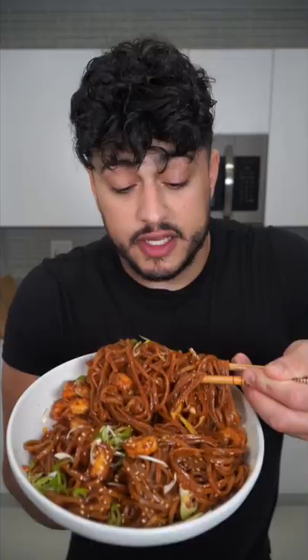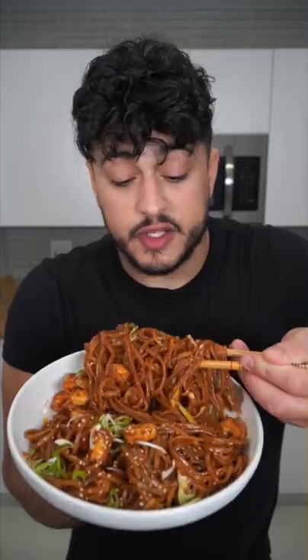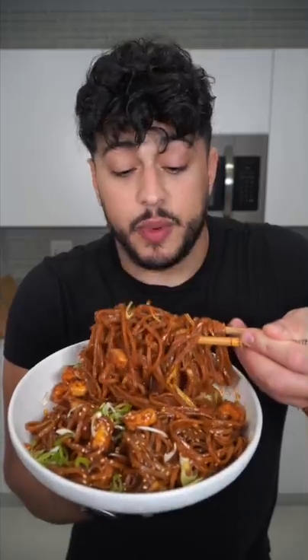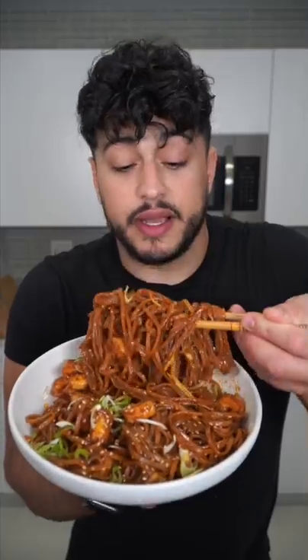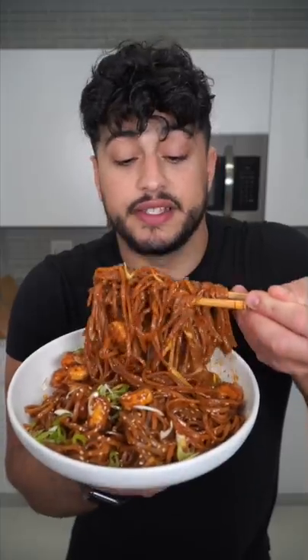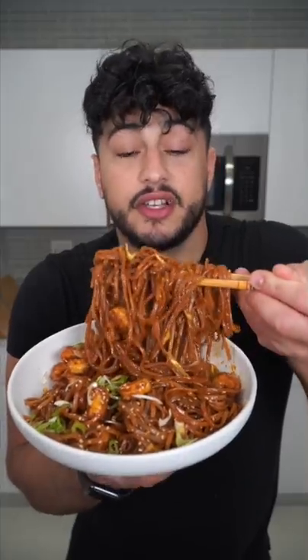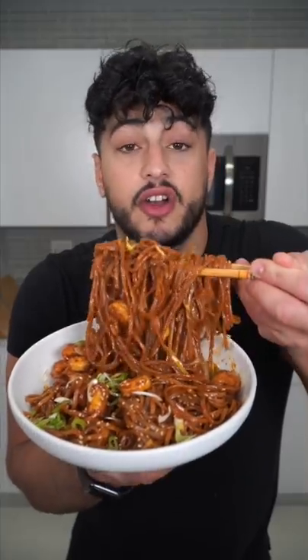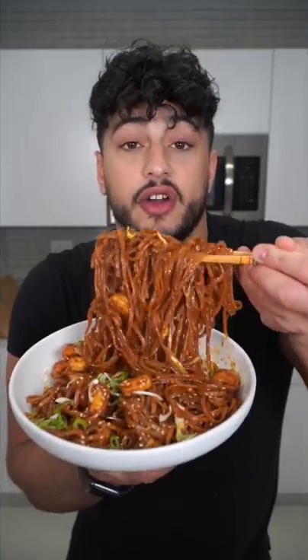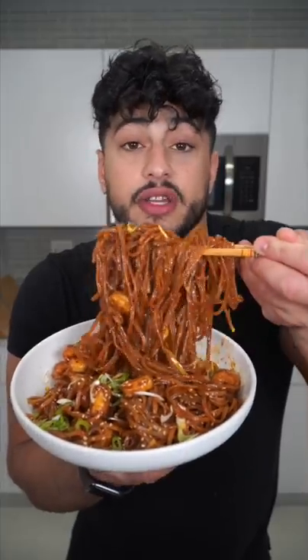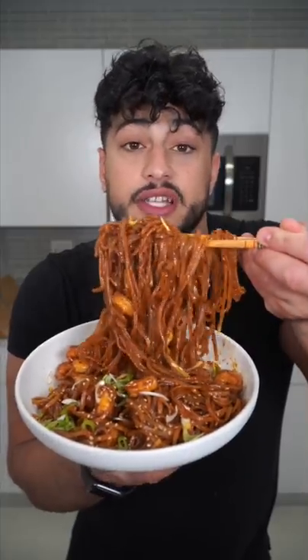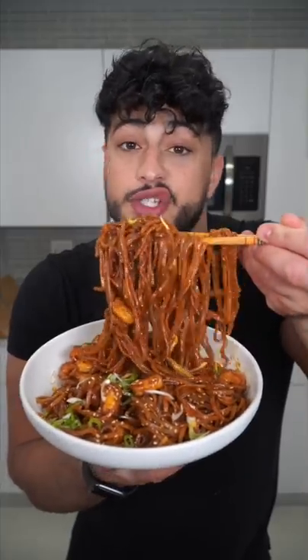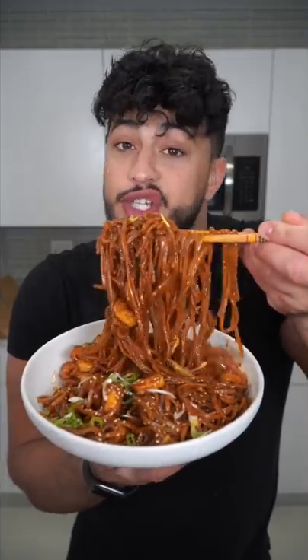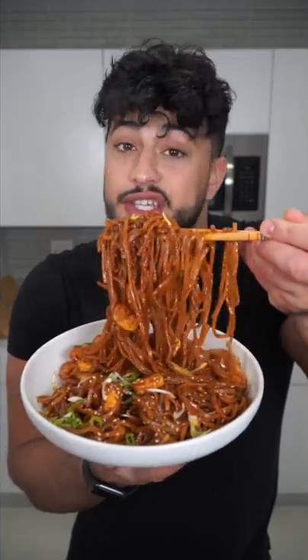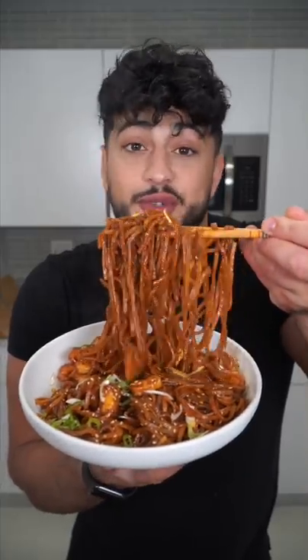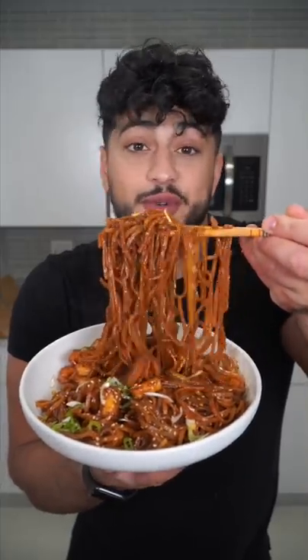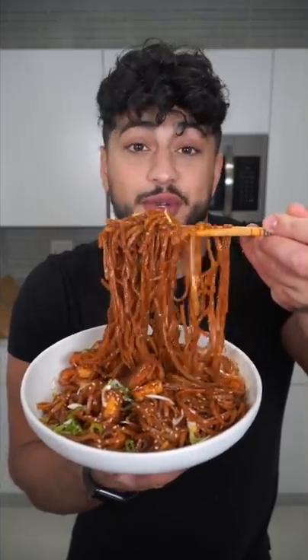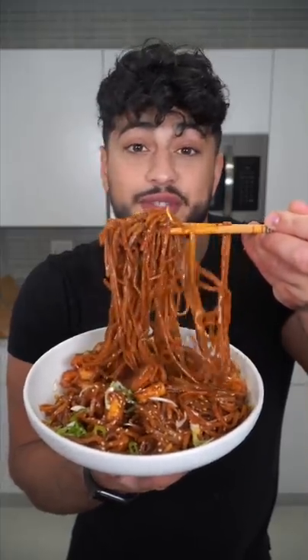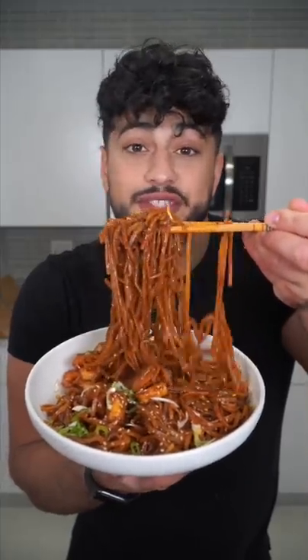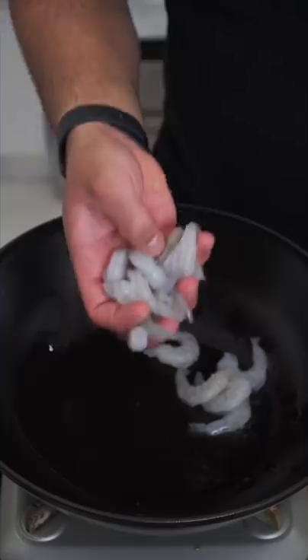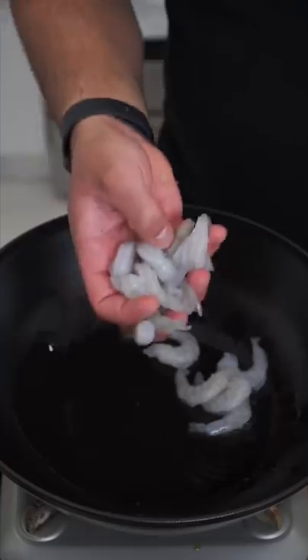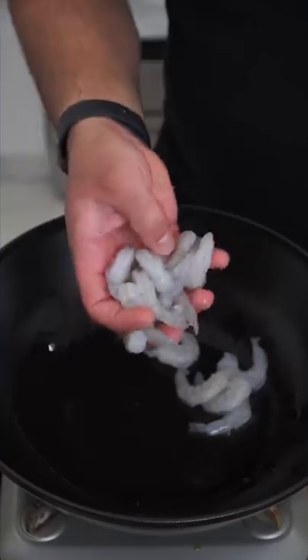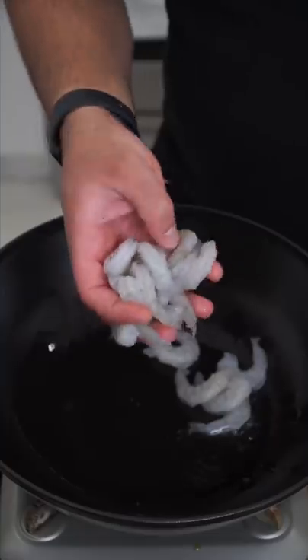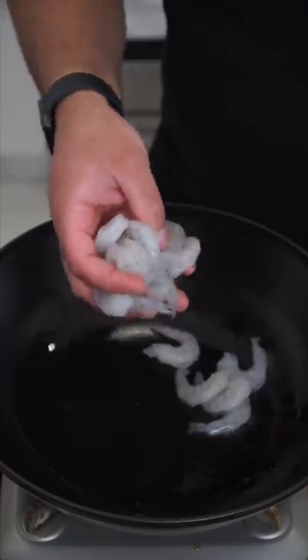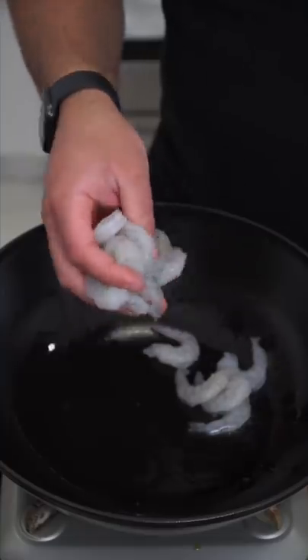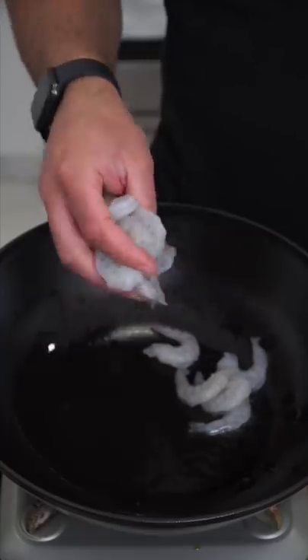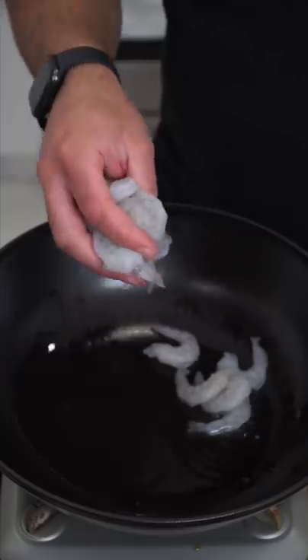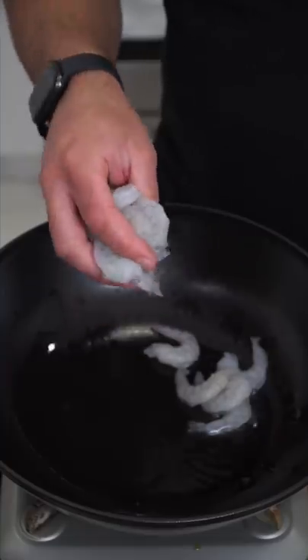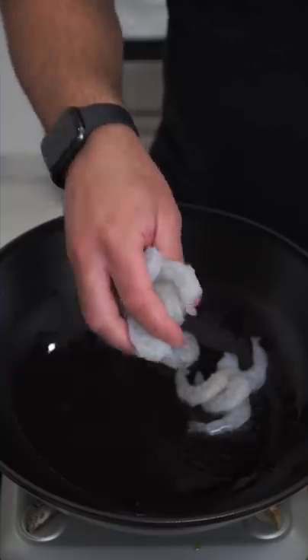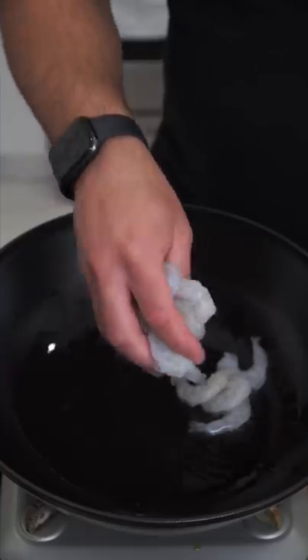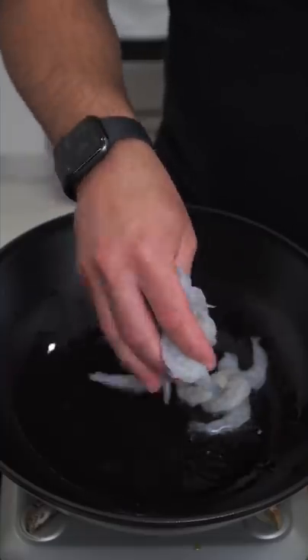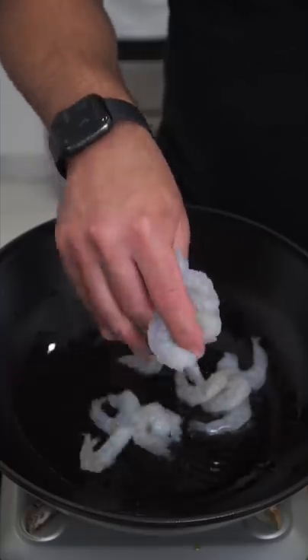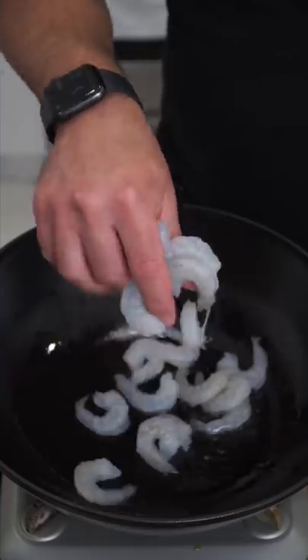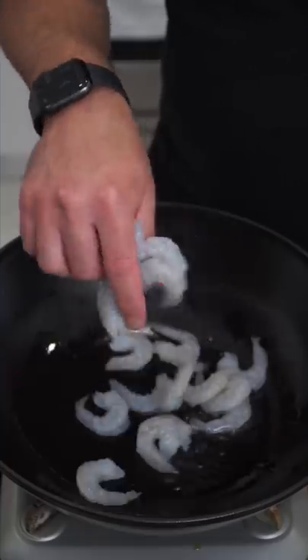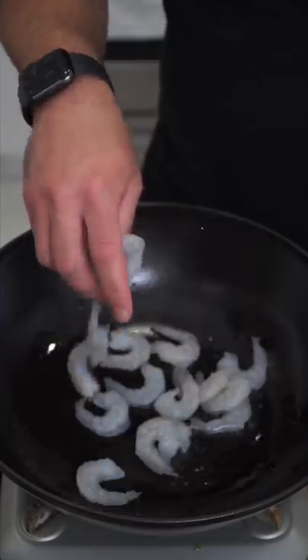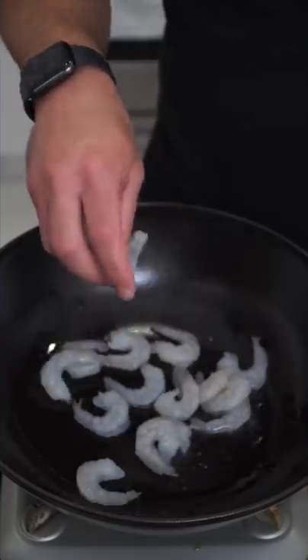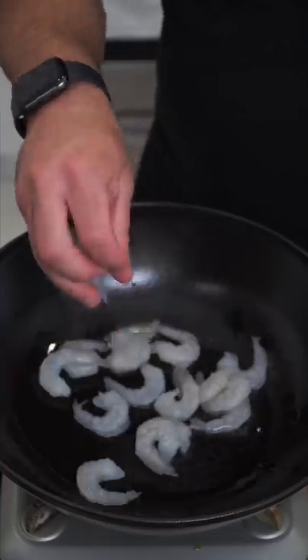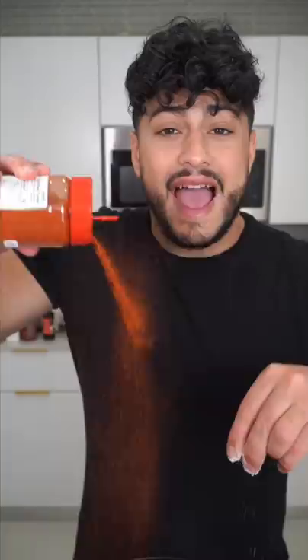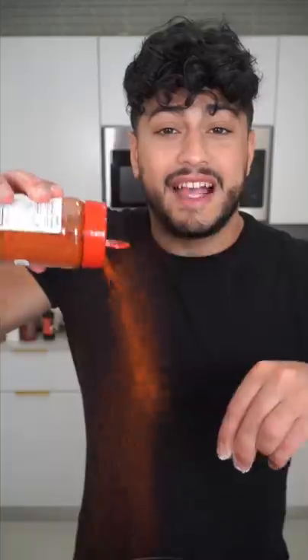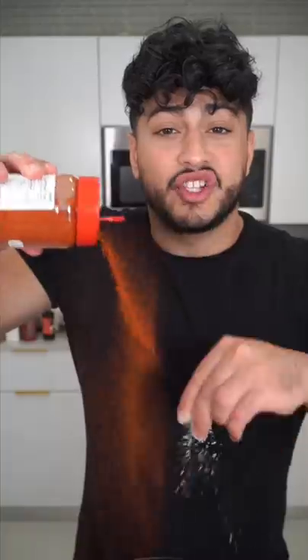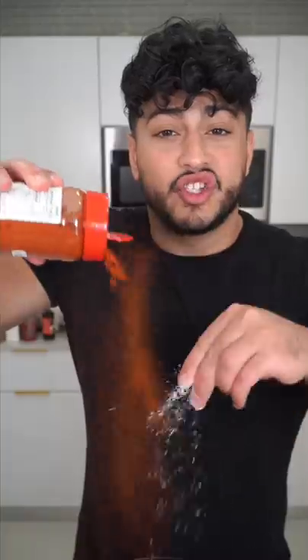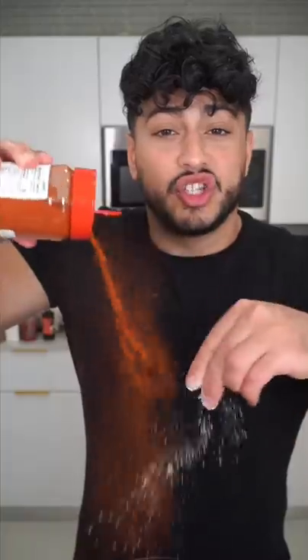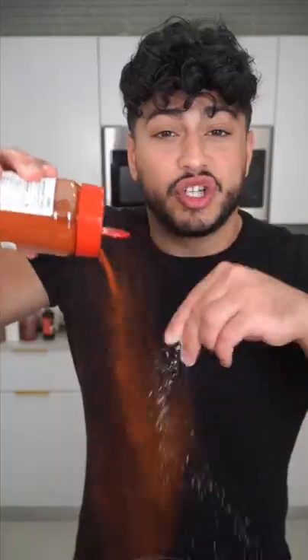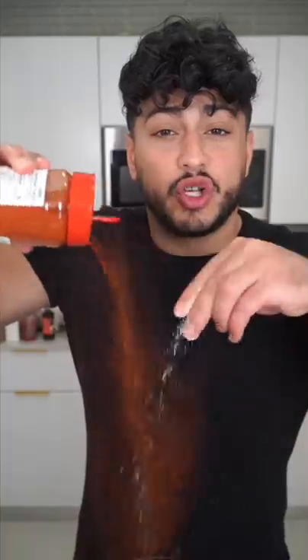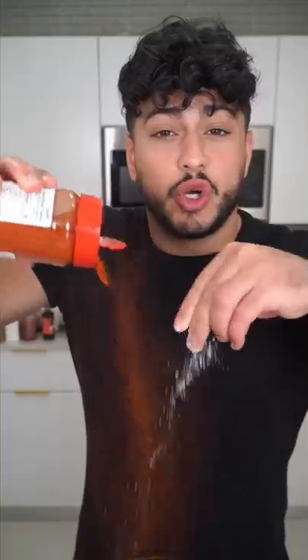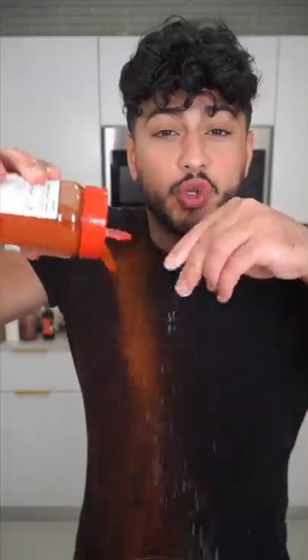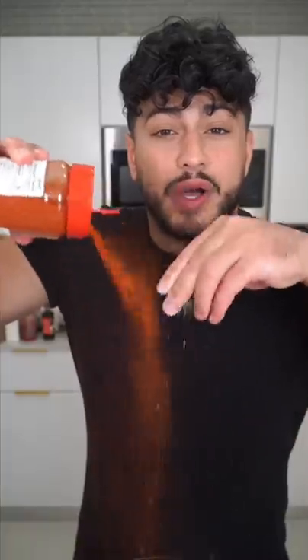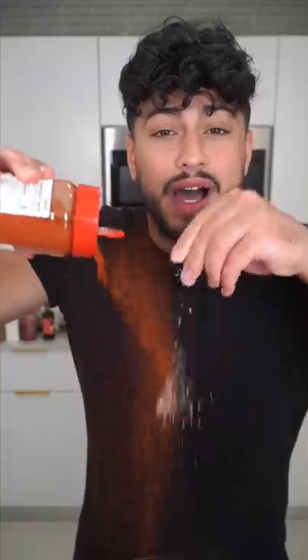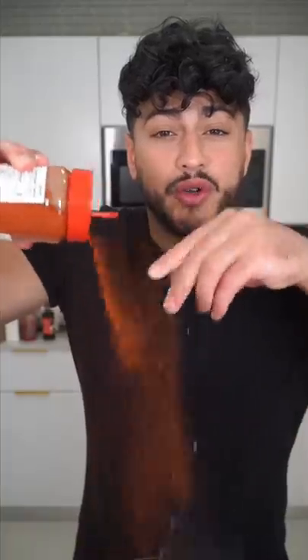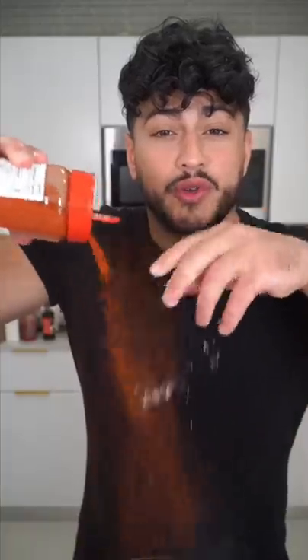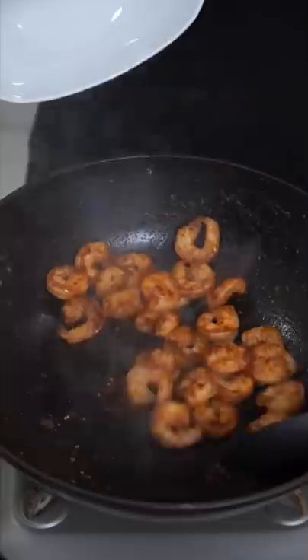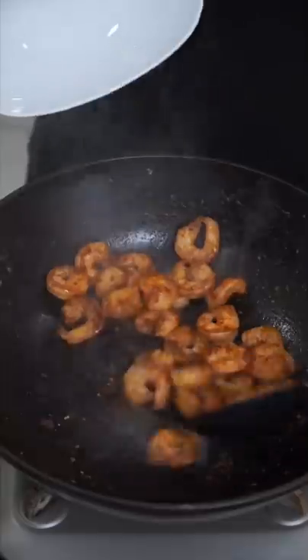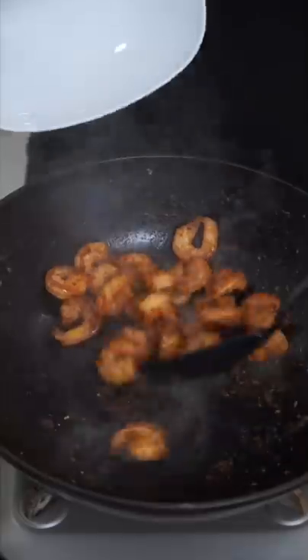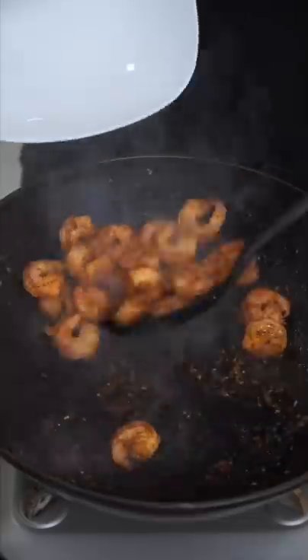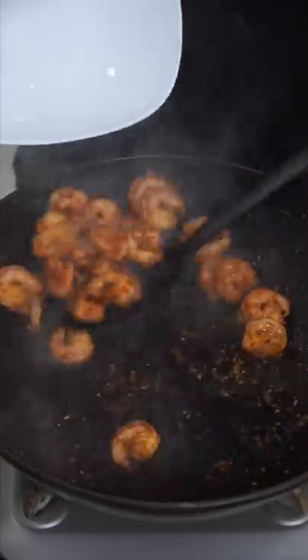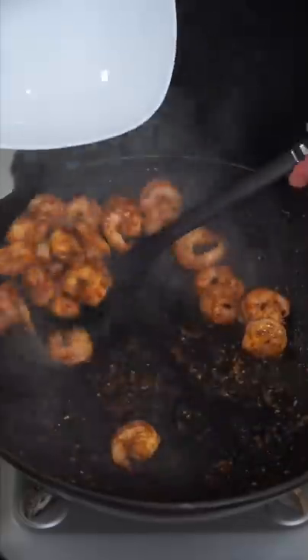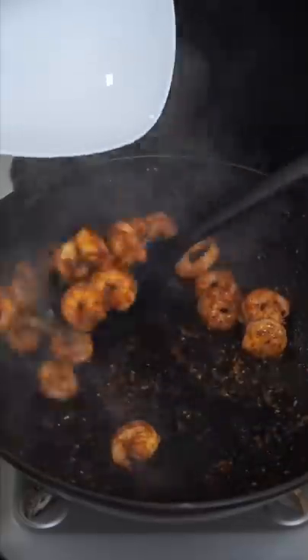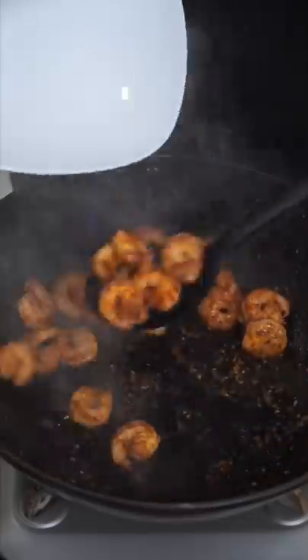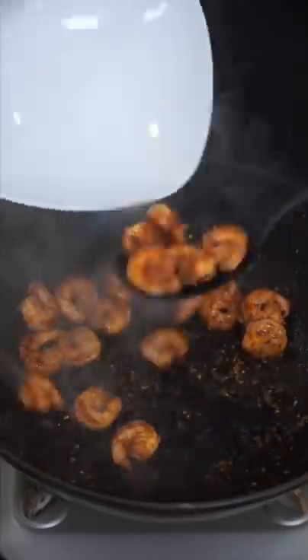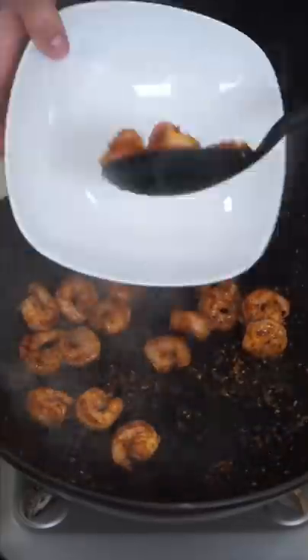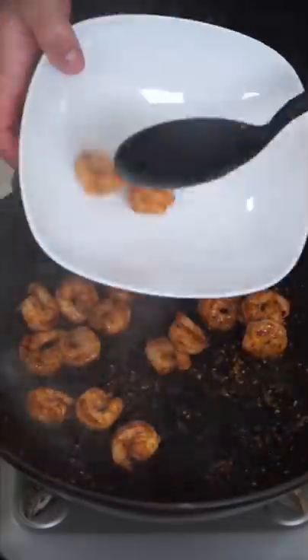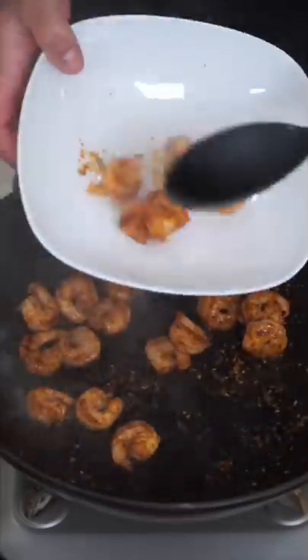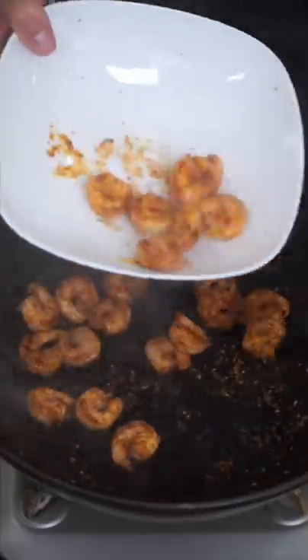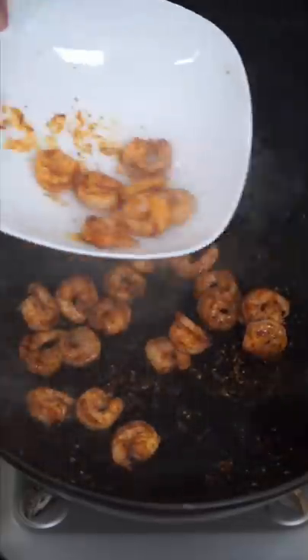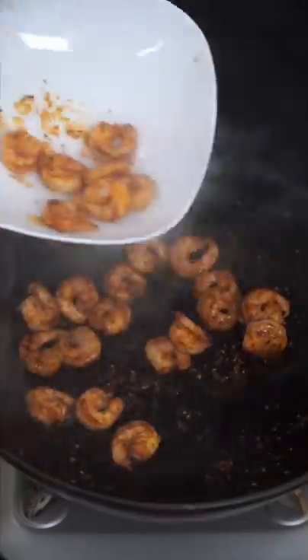Spicy garlic chili noodles. In an extremely hot wok, toss in shrimp or chicken, add salt and gochugaru, and simply cook 75% of the way.